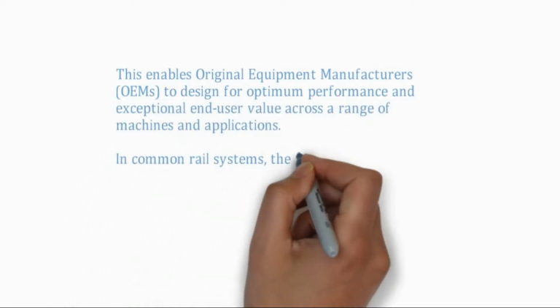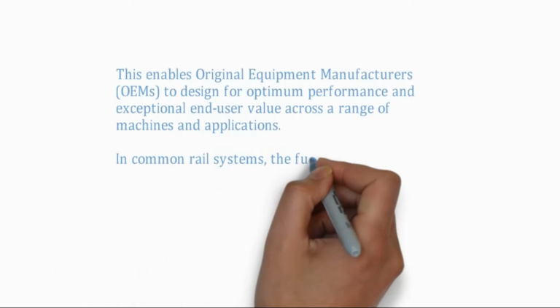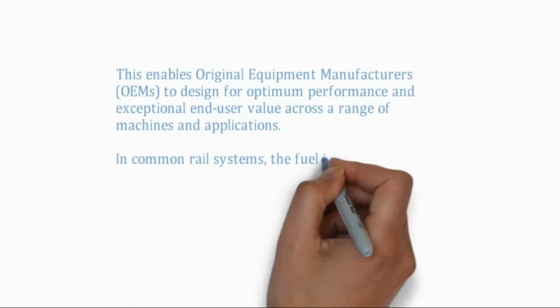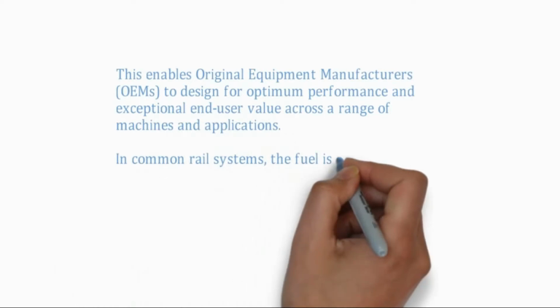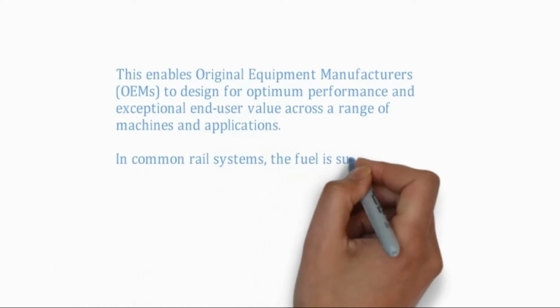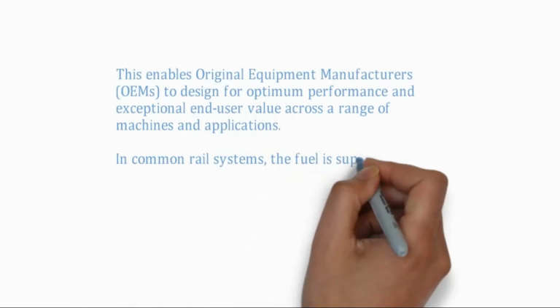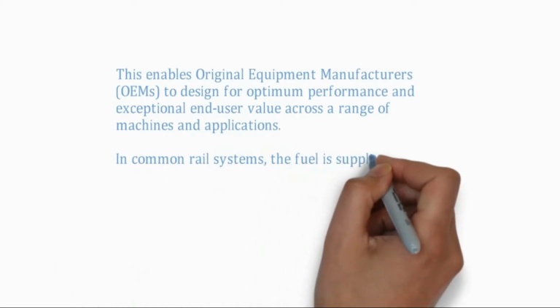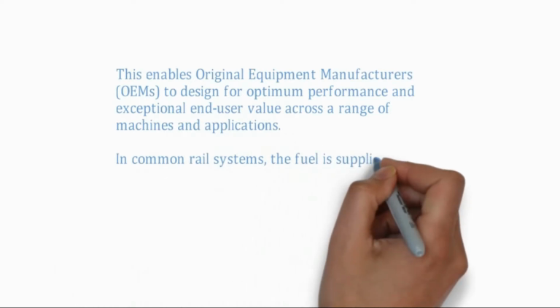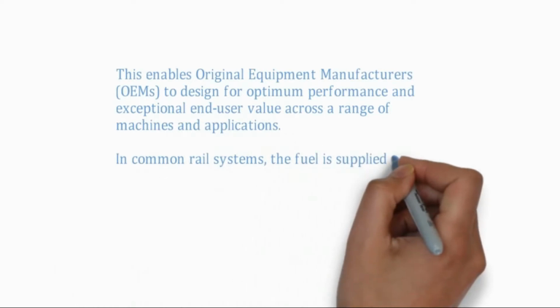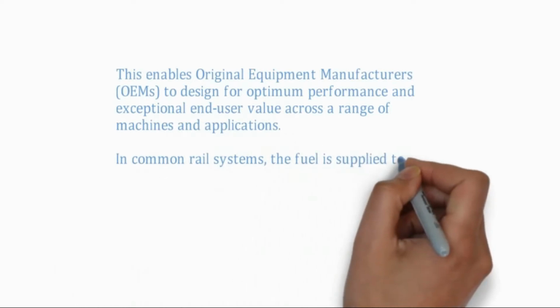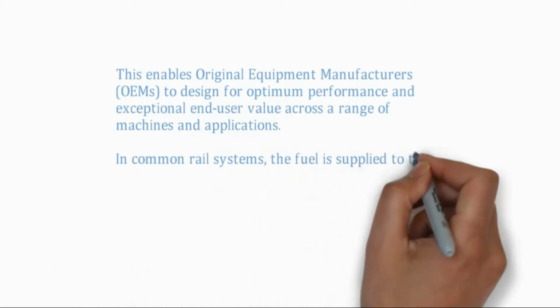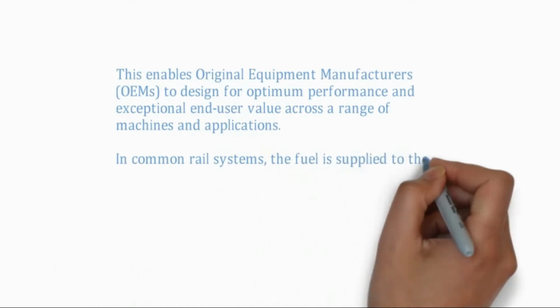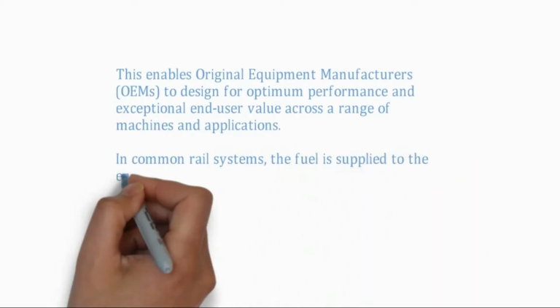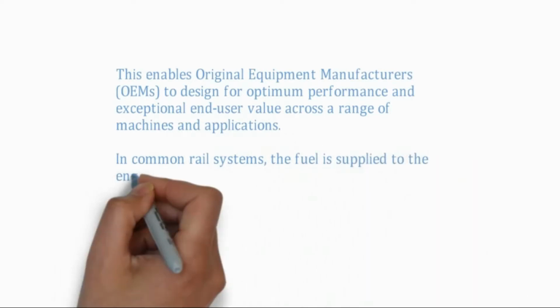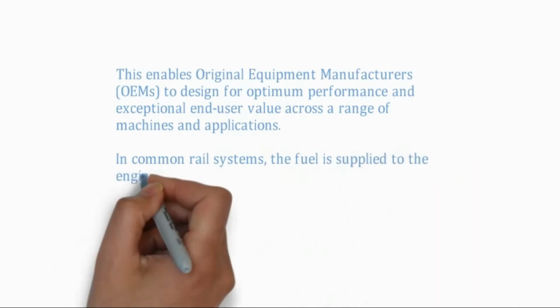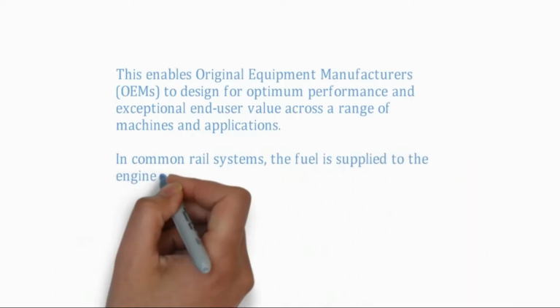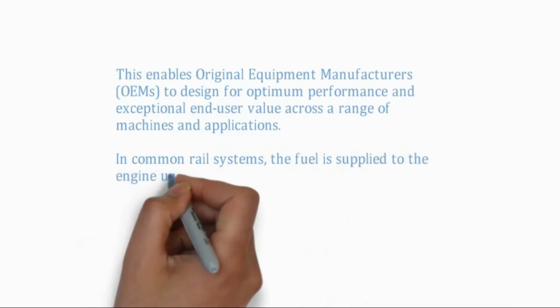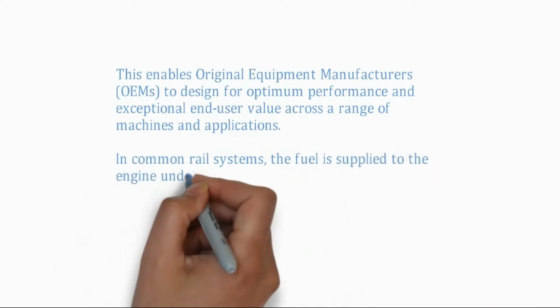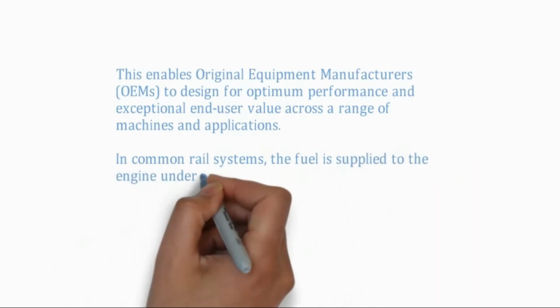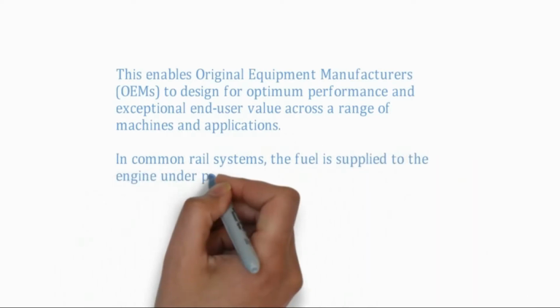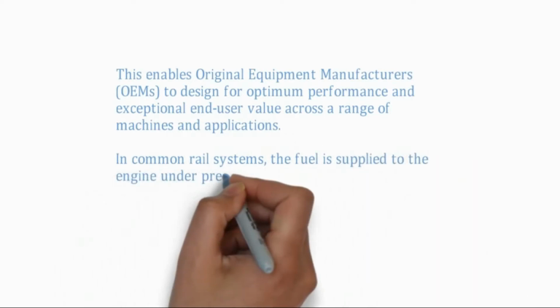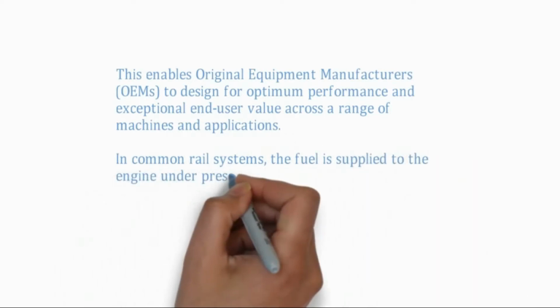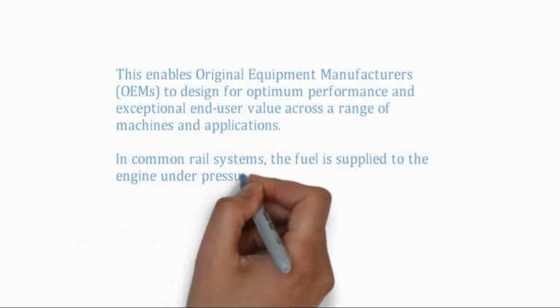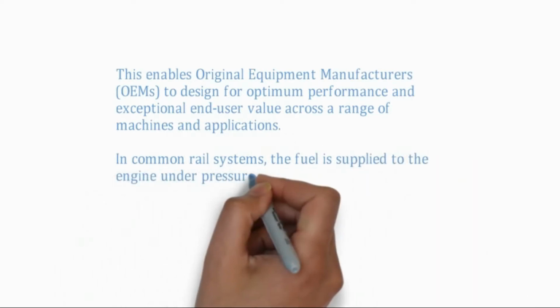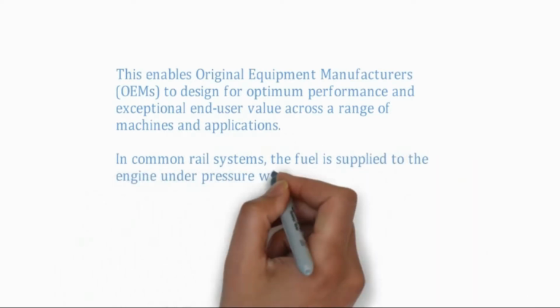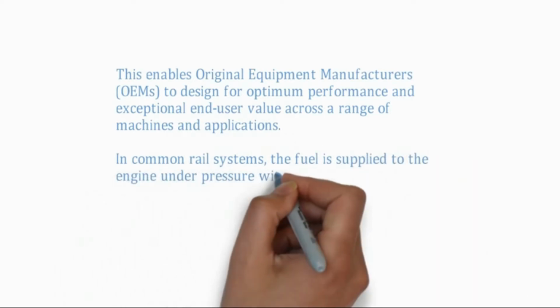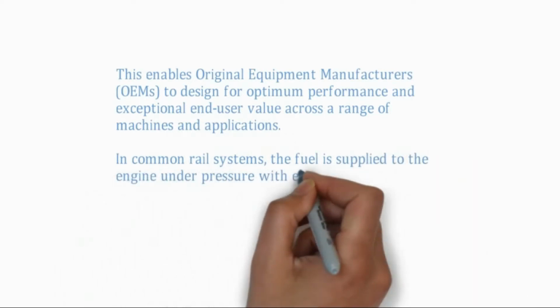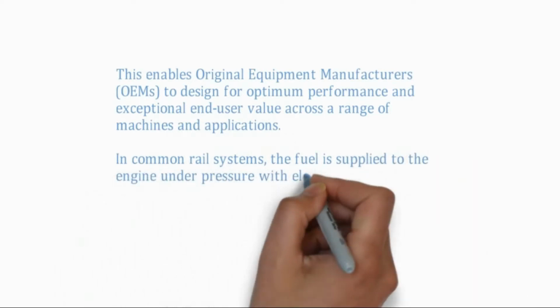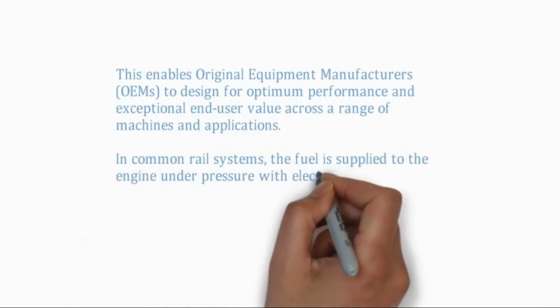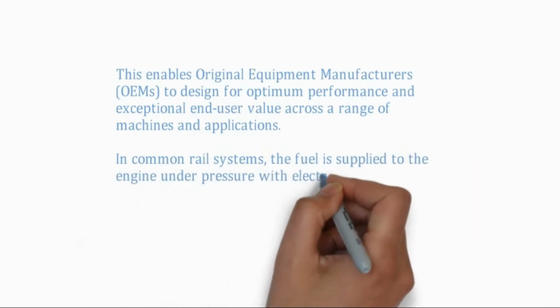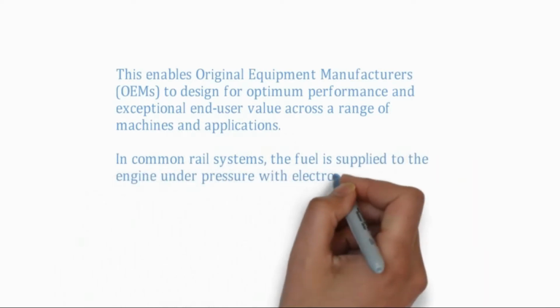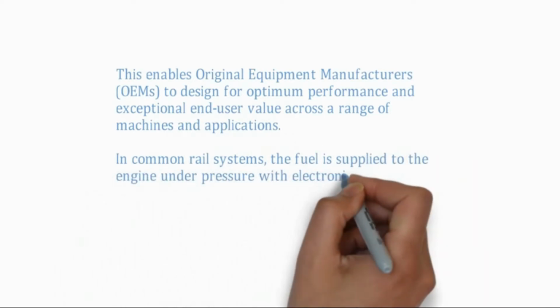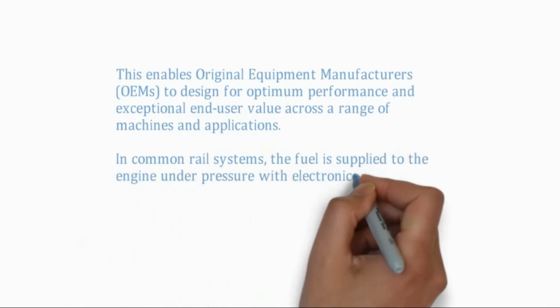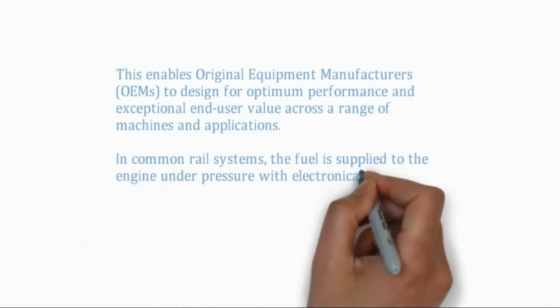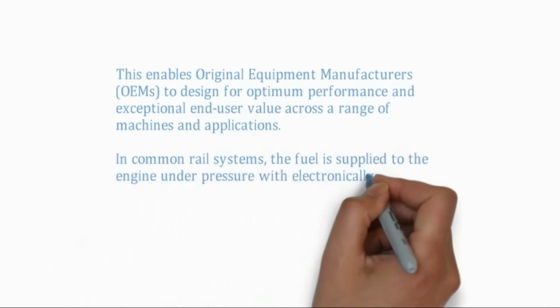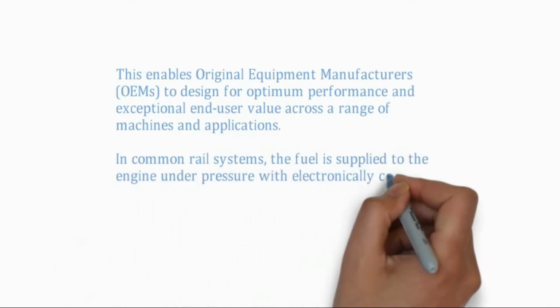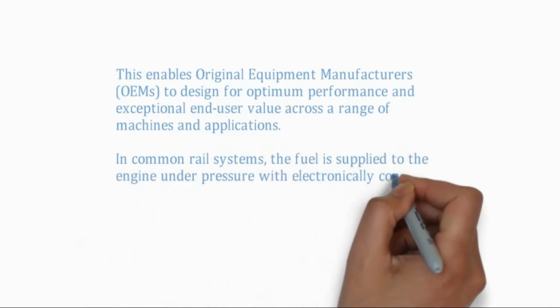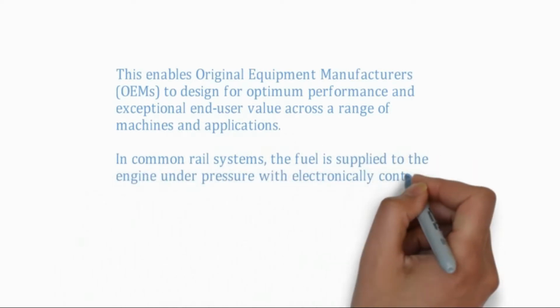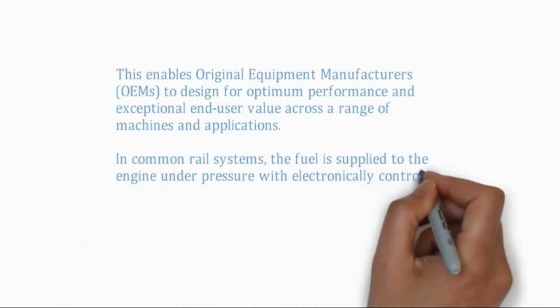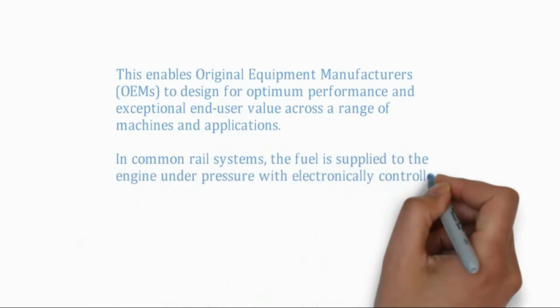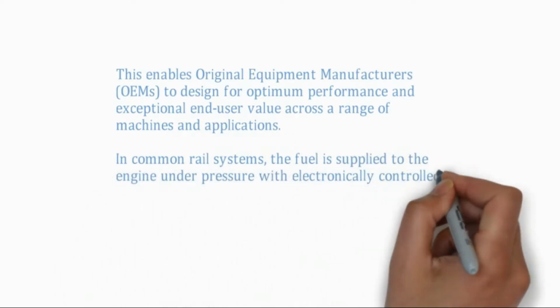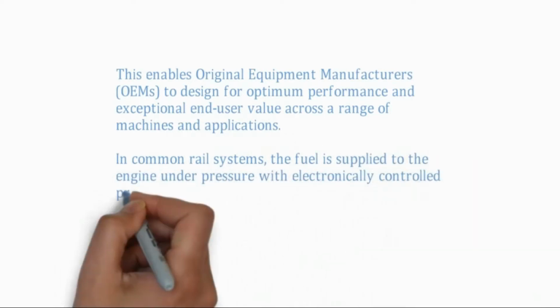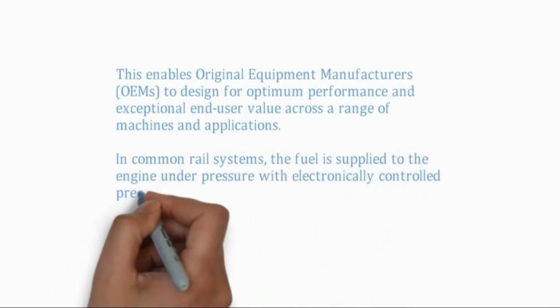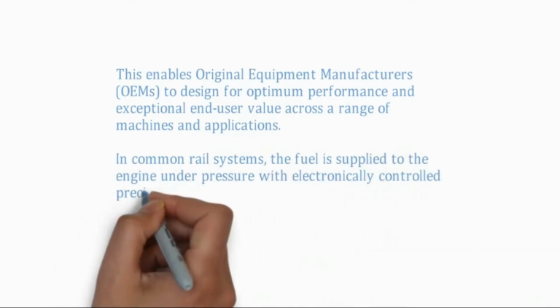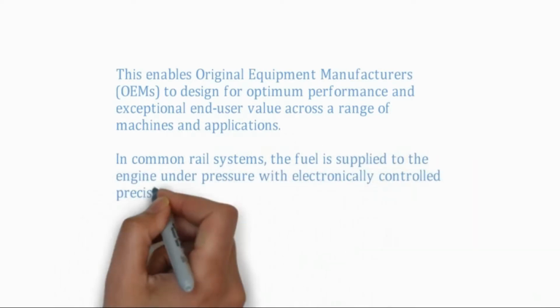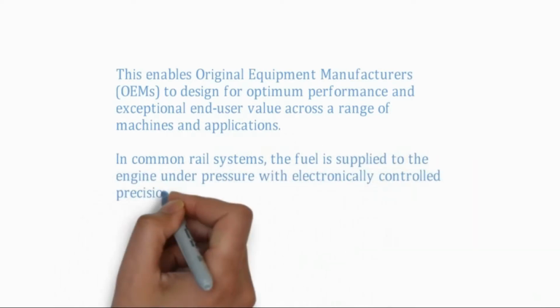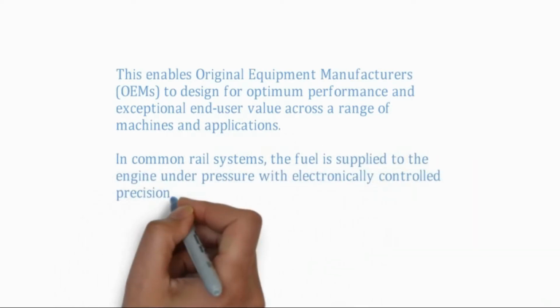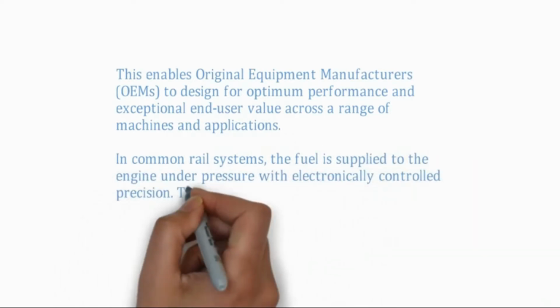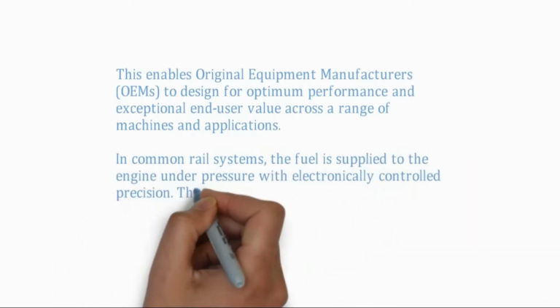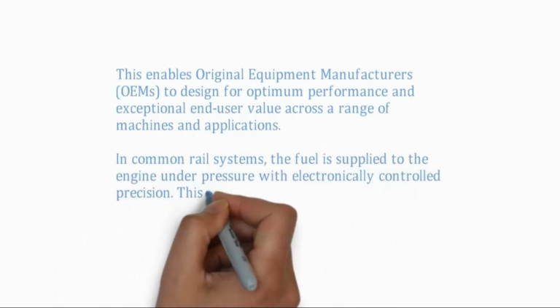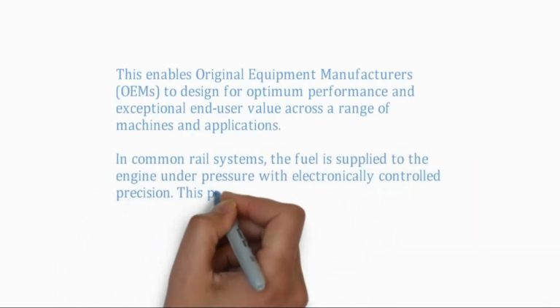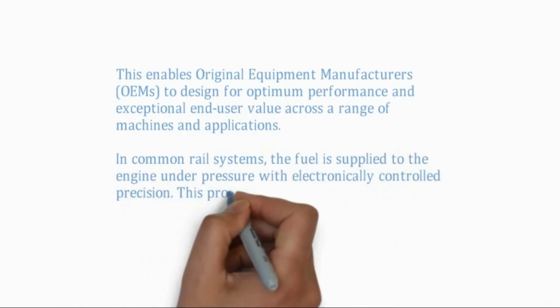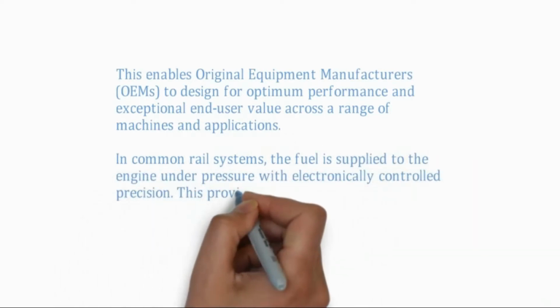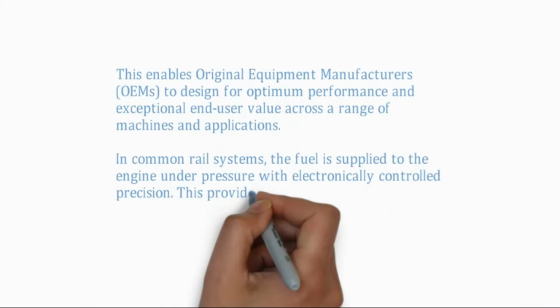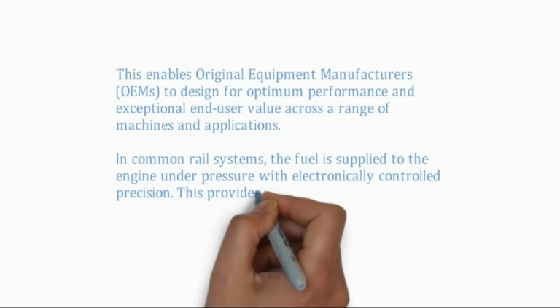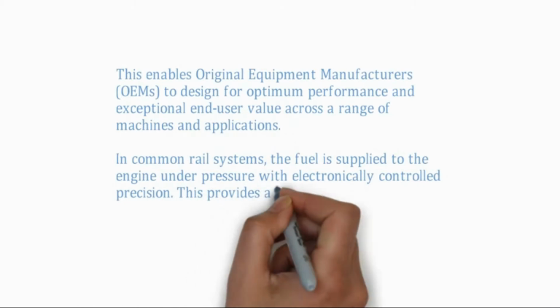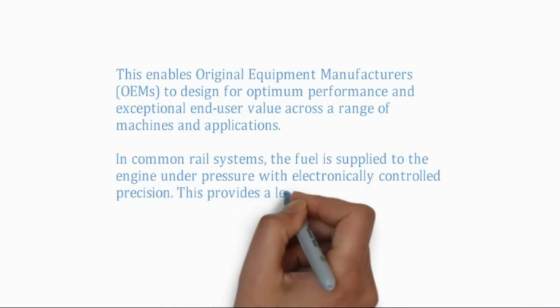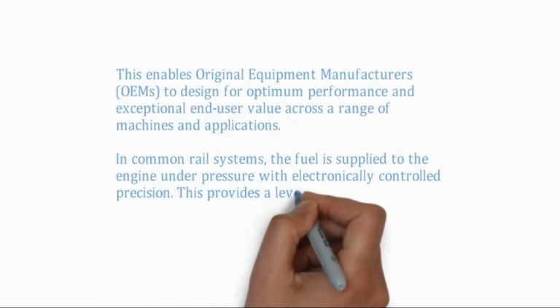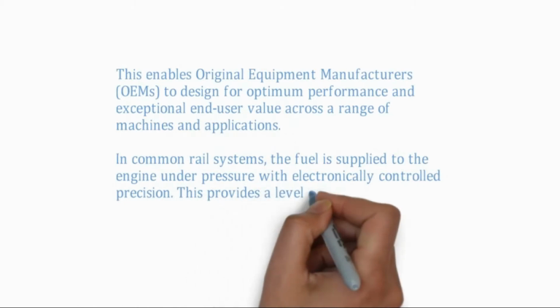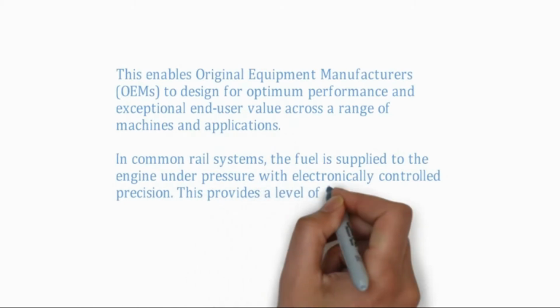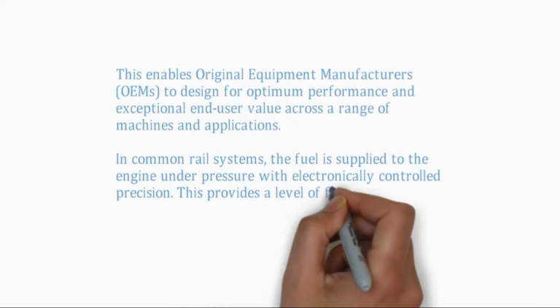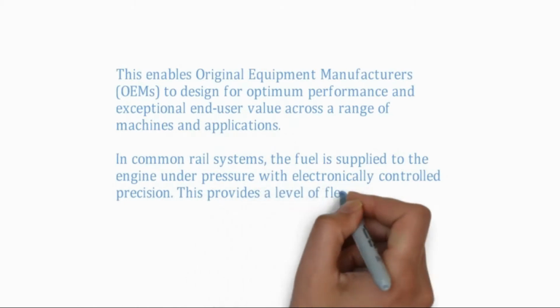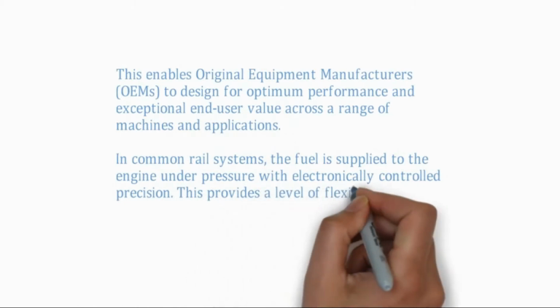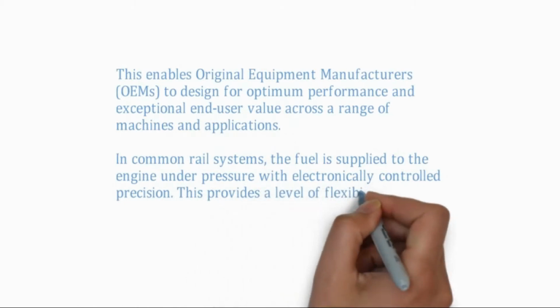In Common Rail systems, the fuel is supplied to the engine under pressure with electronically controlled precision.